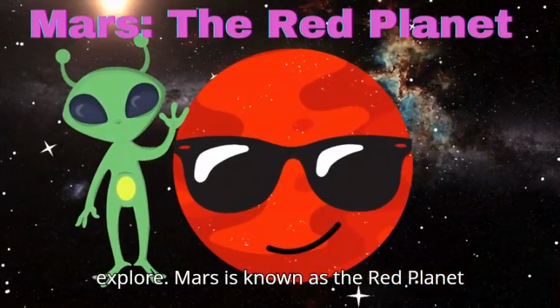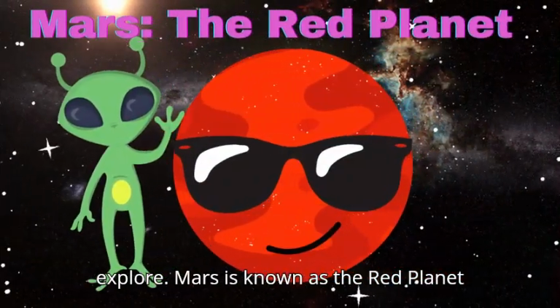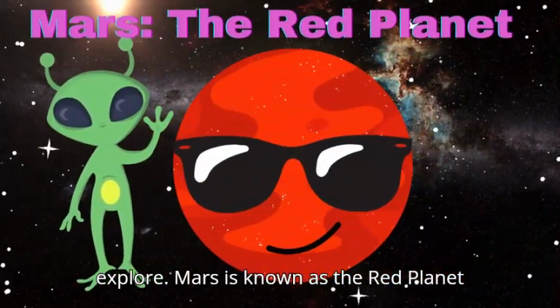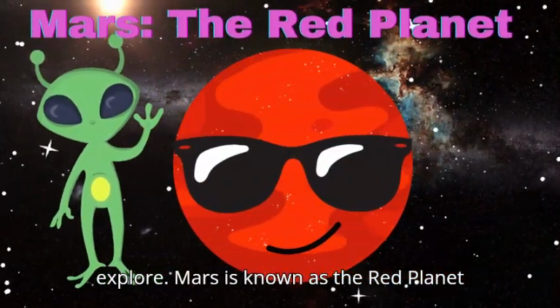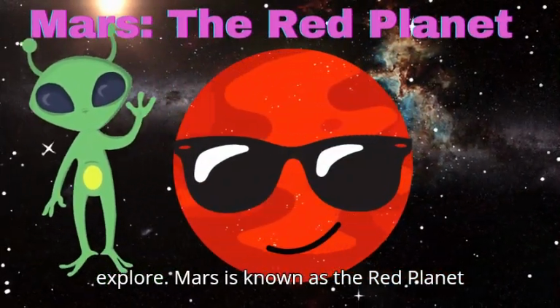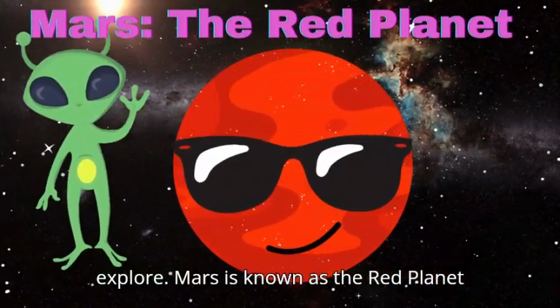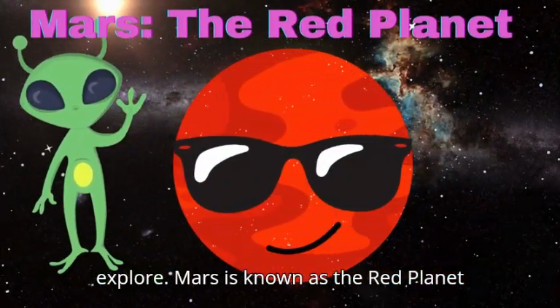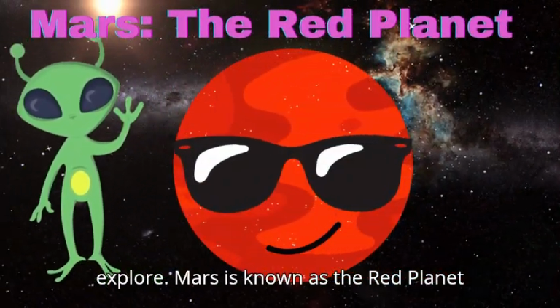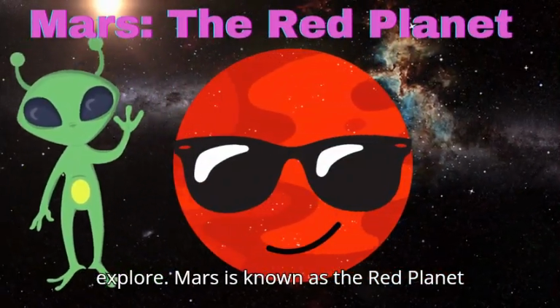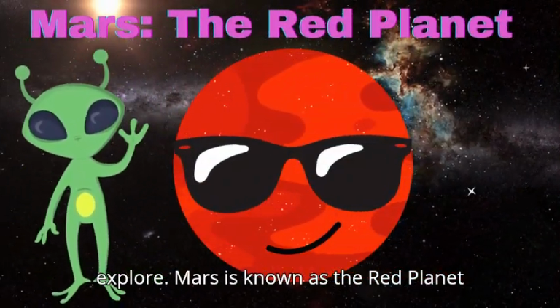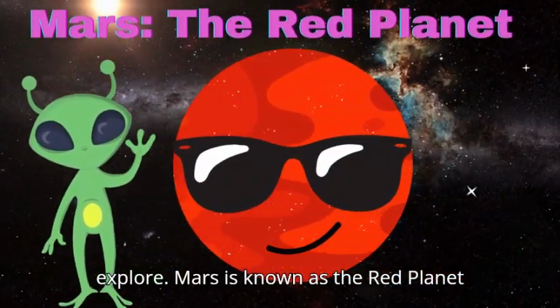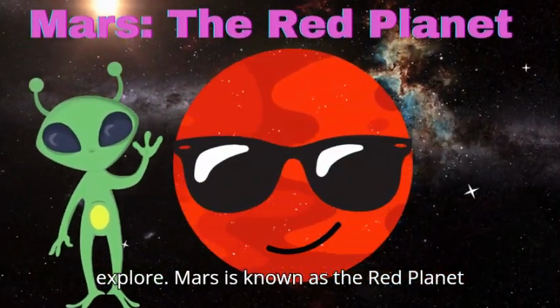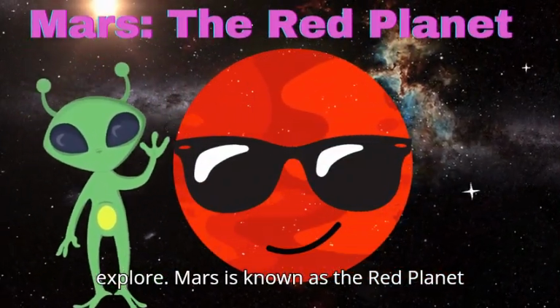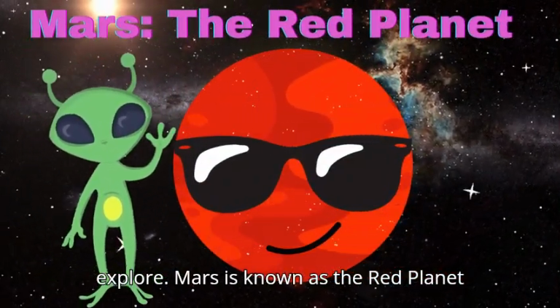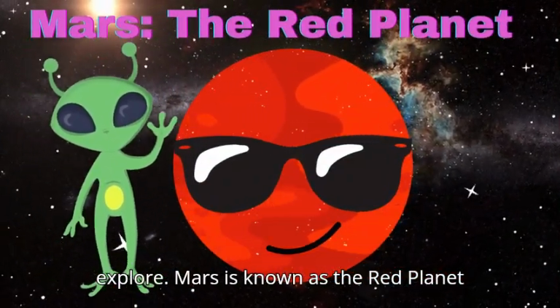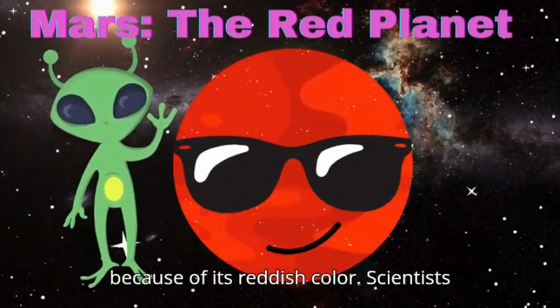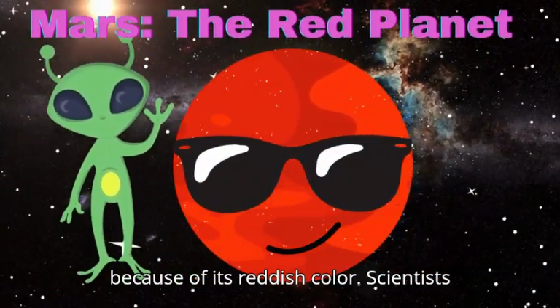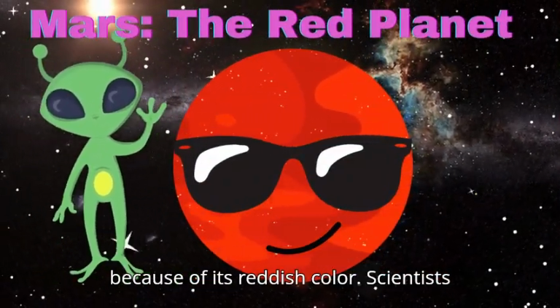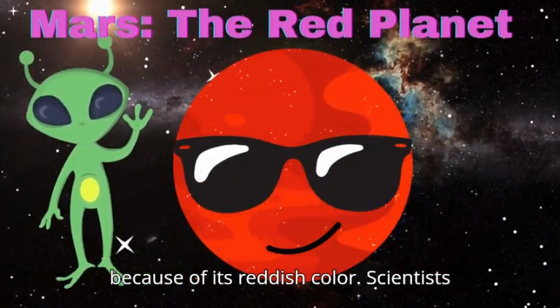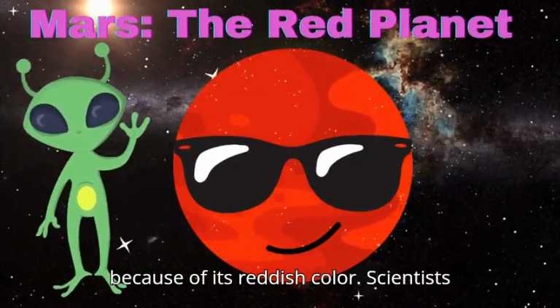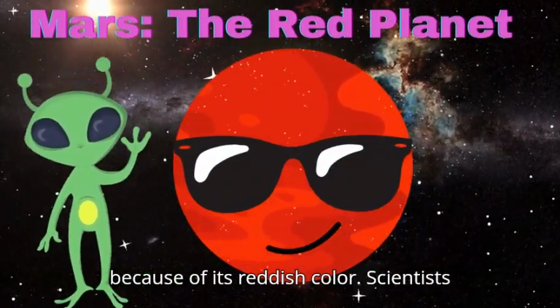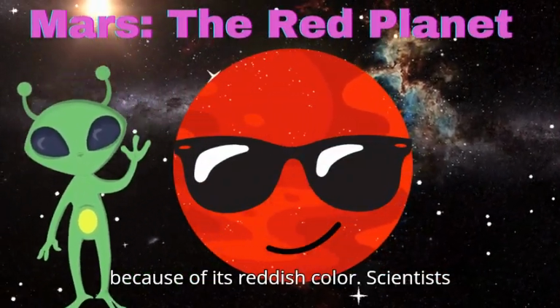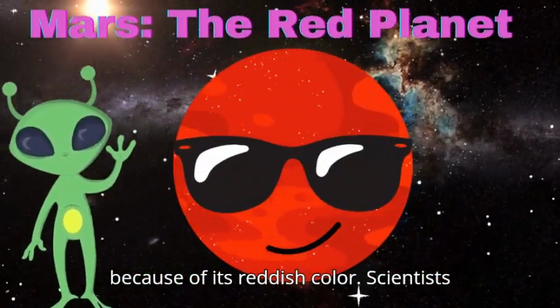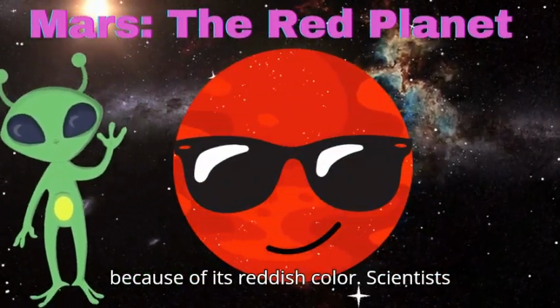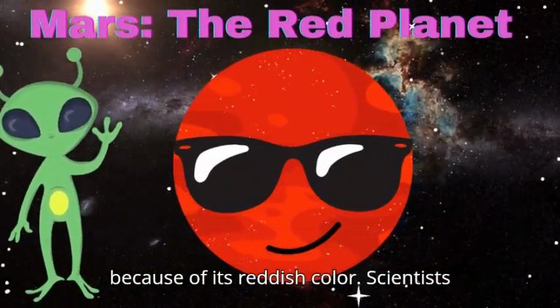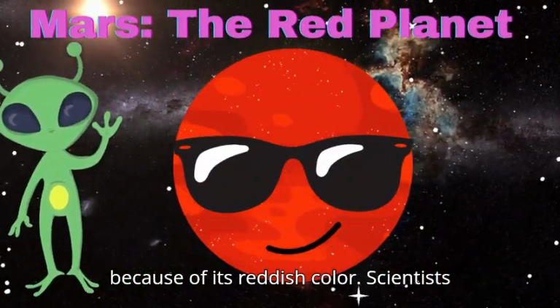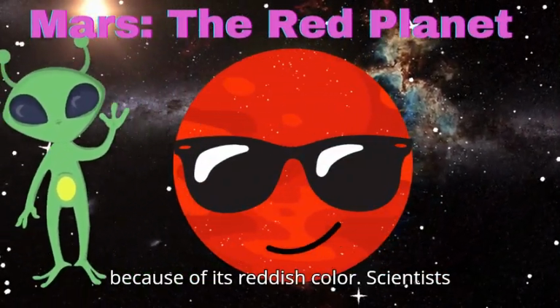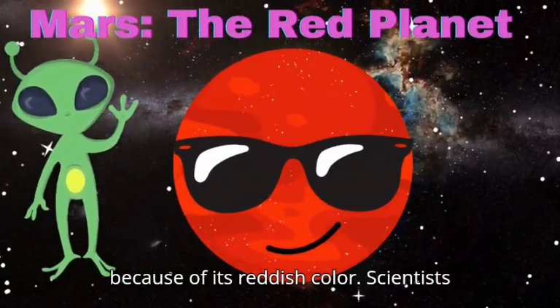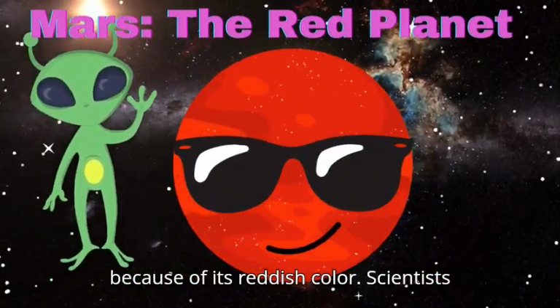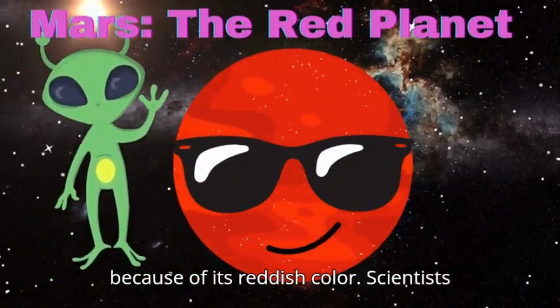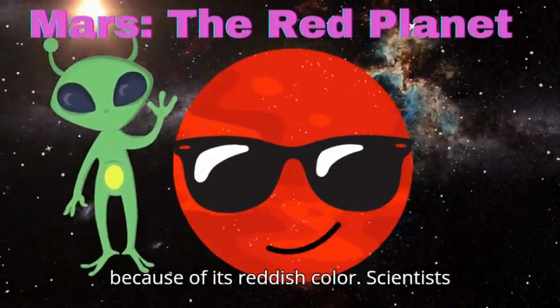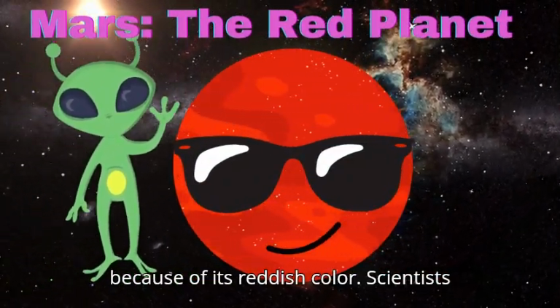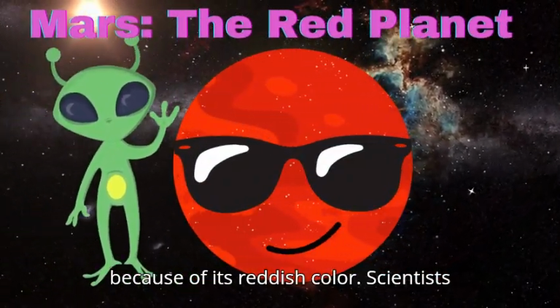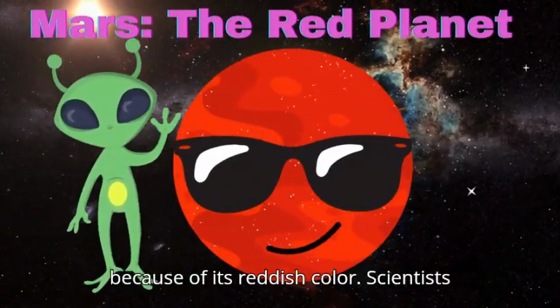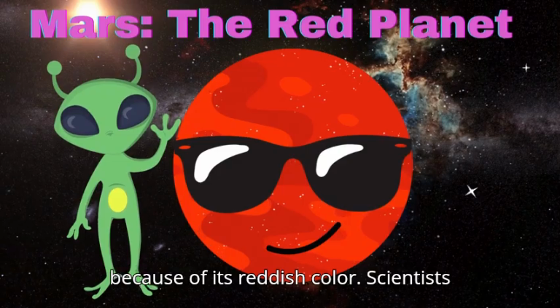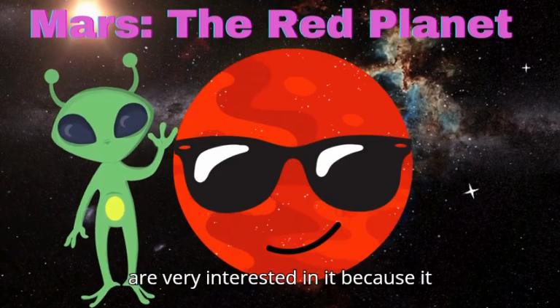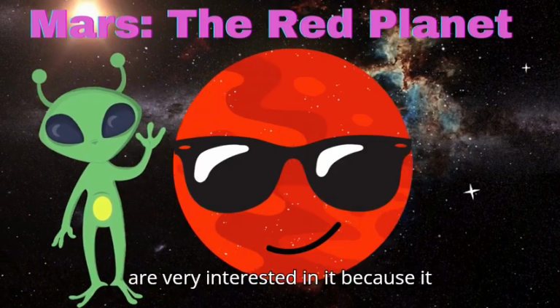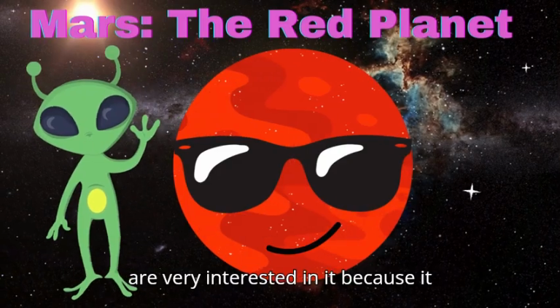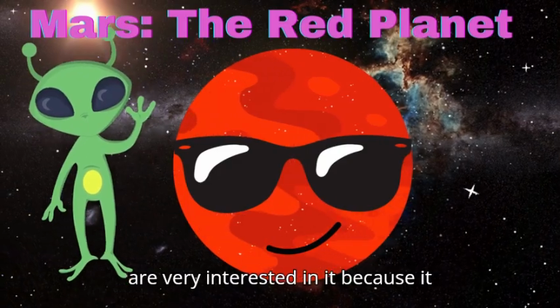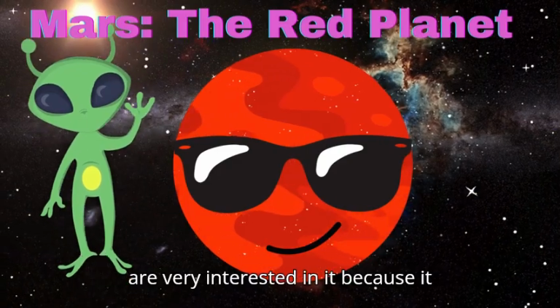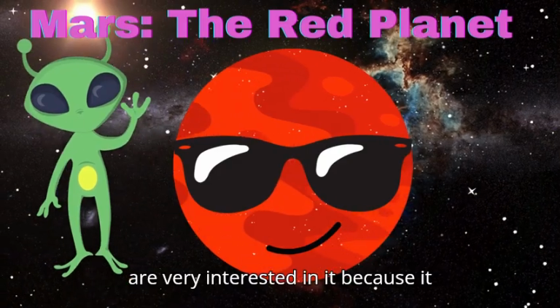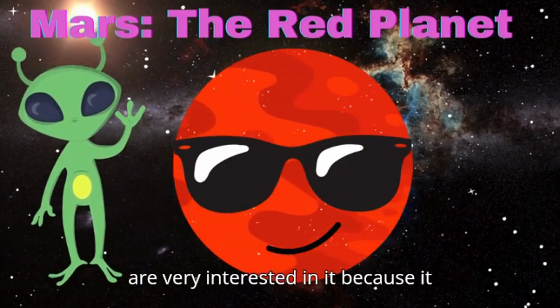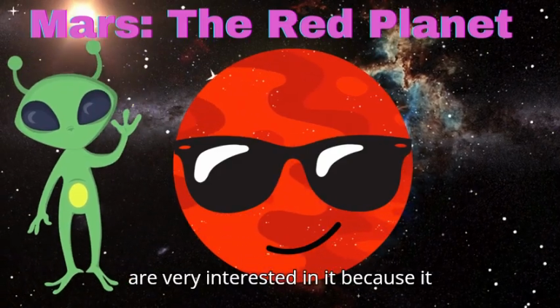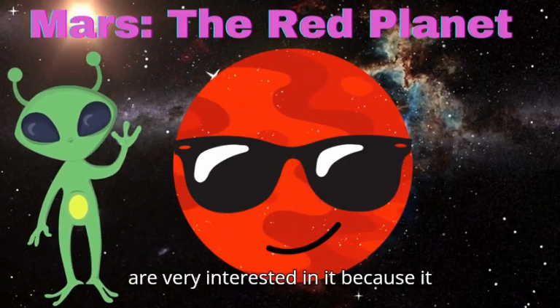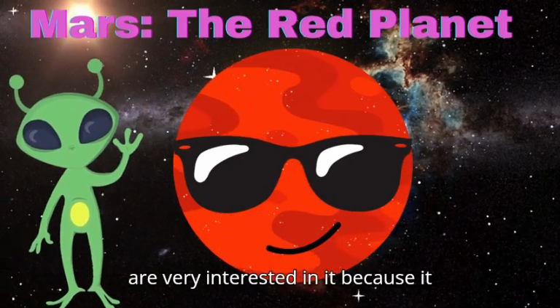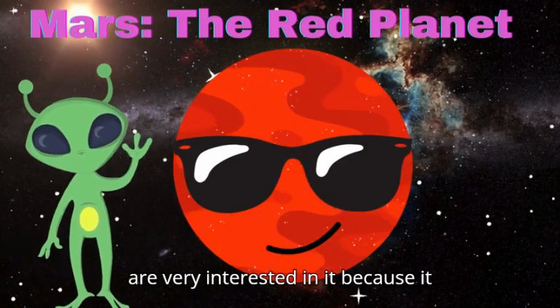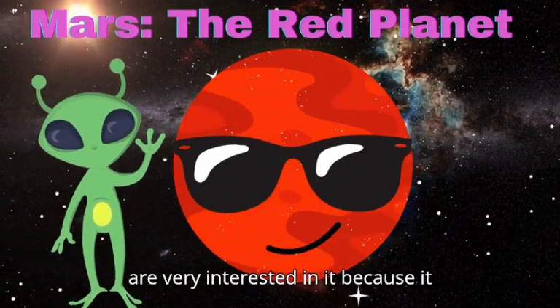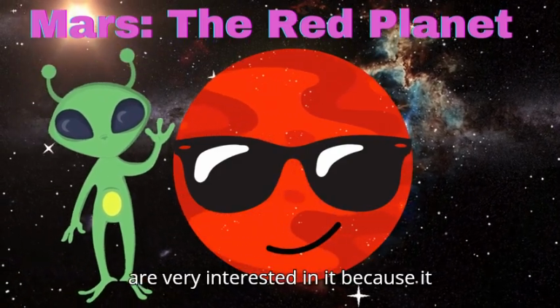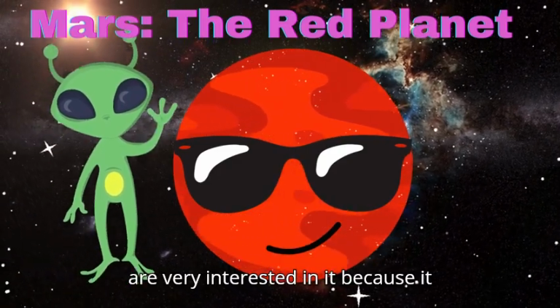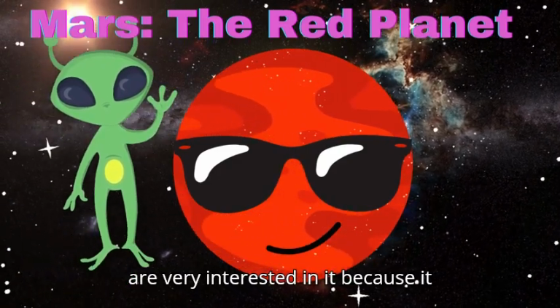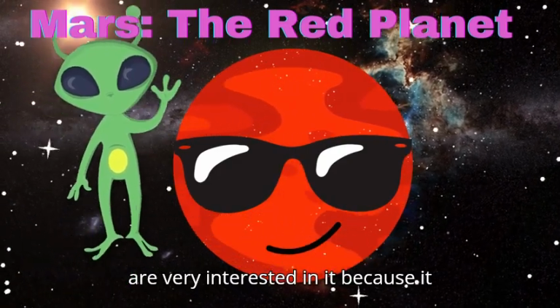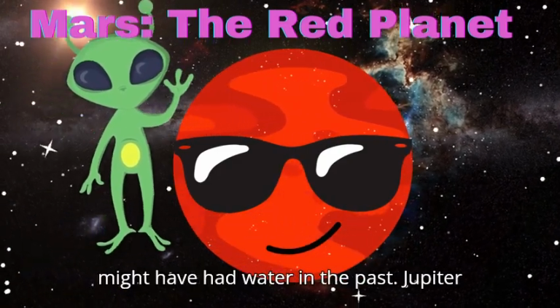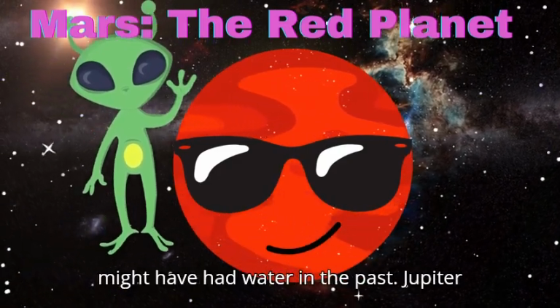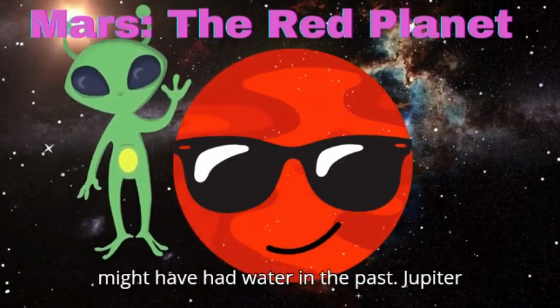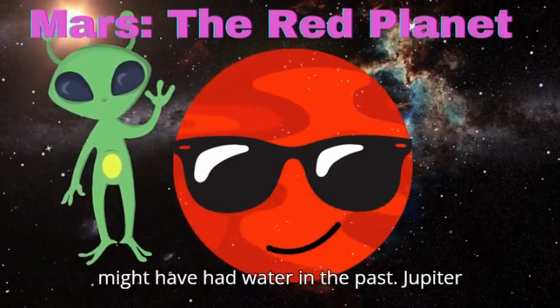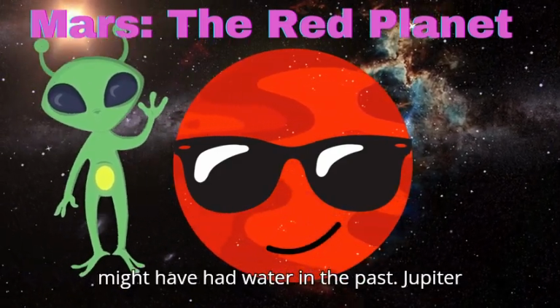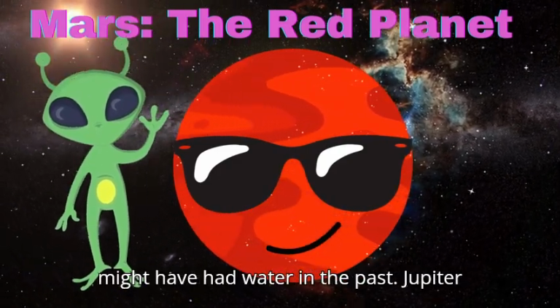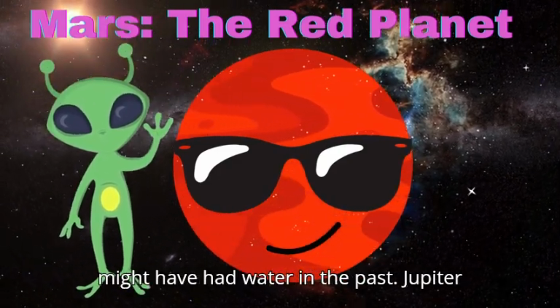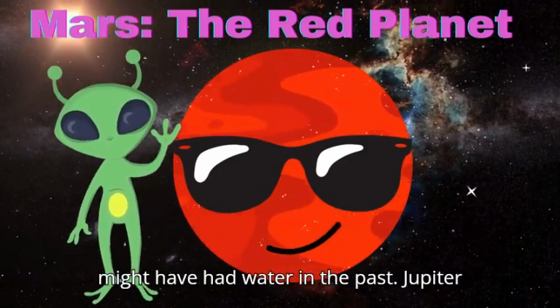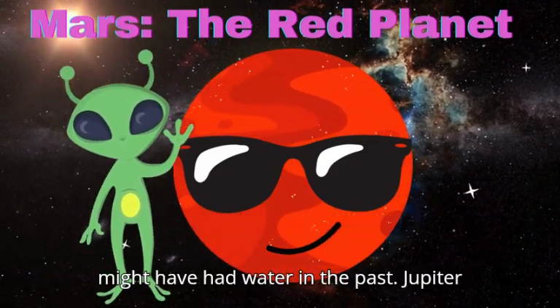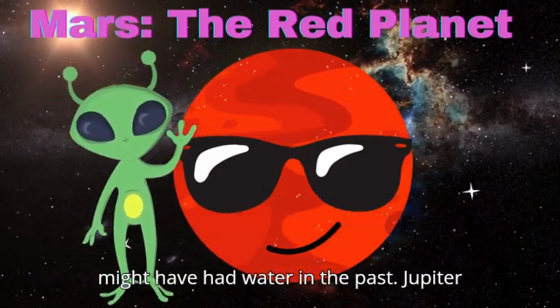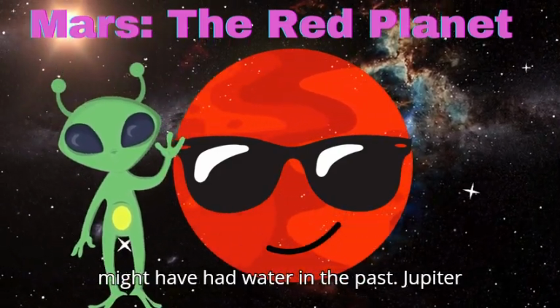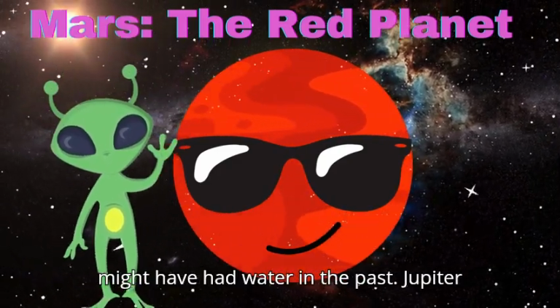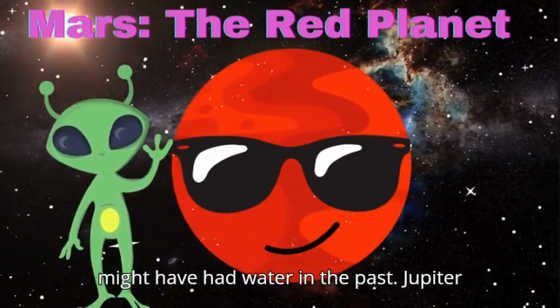Mars is known as the red planet because of its reddish color. Scientists are very interested in it because it might have had water in the past.